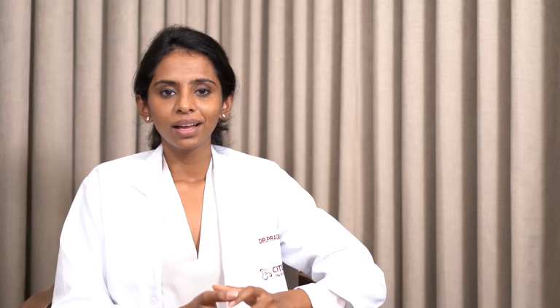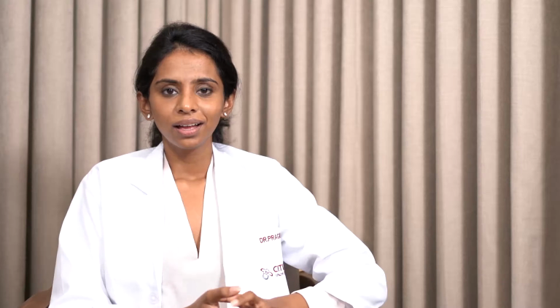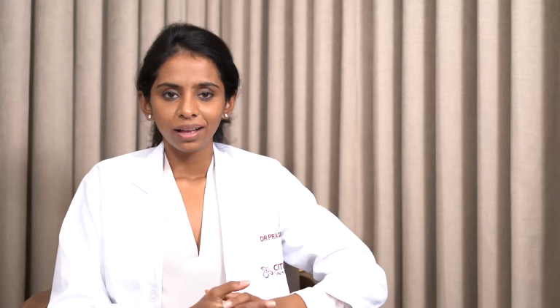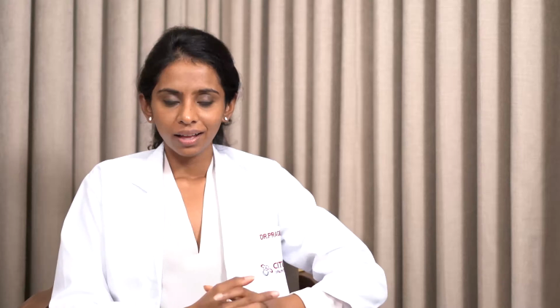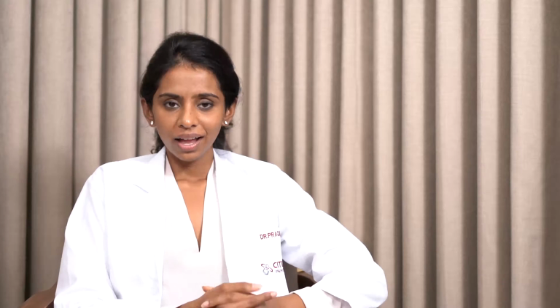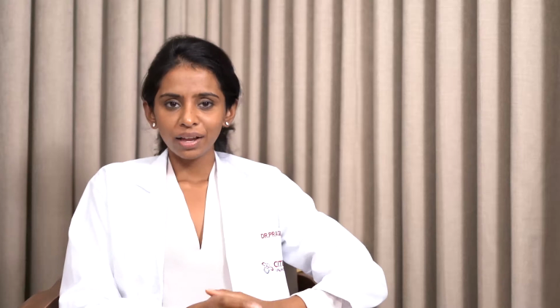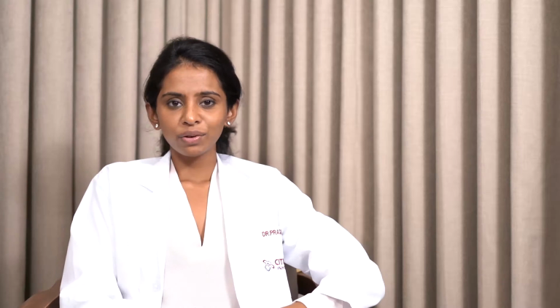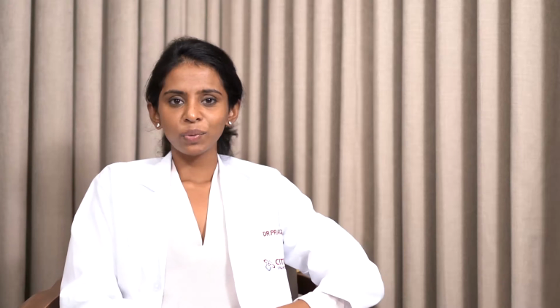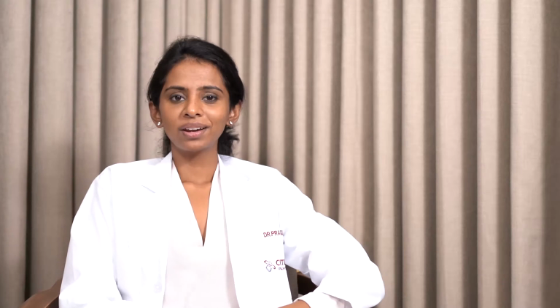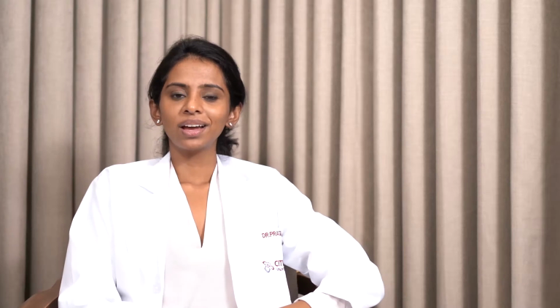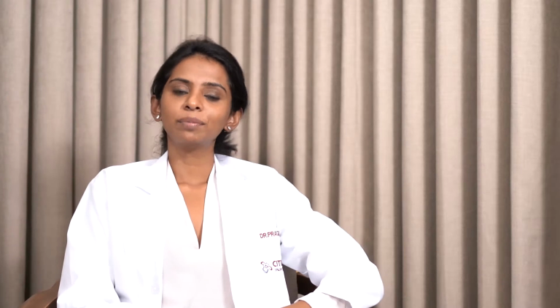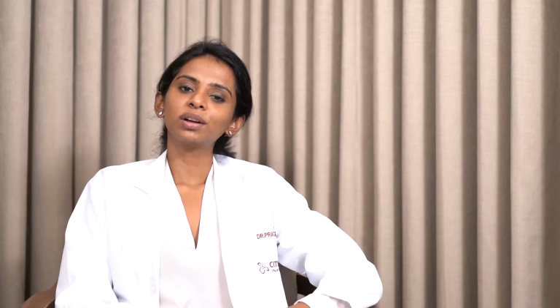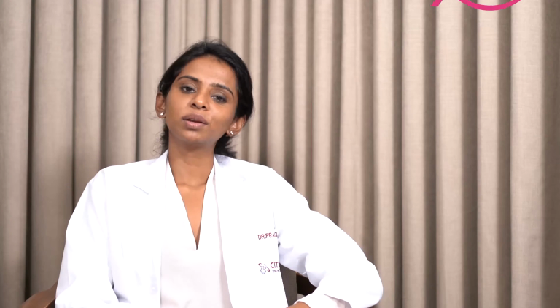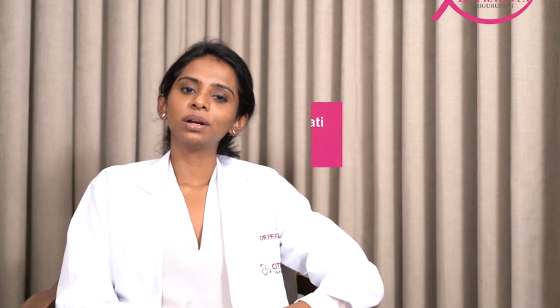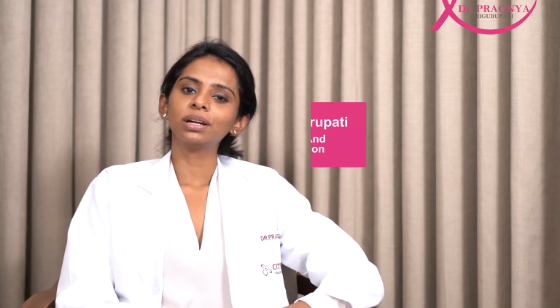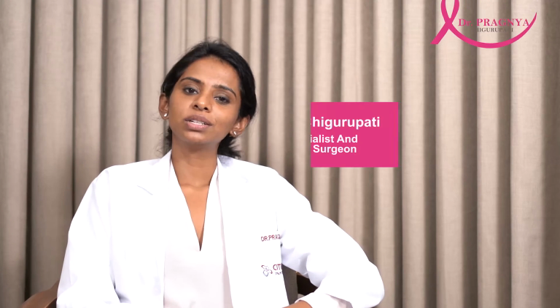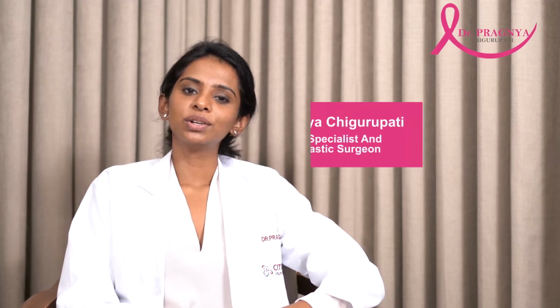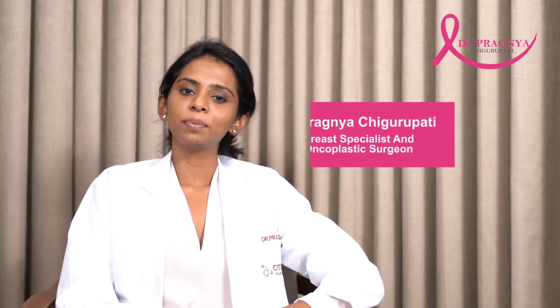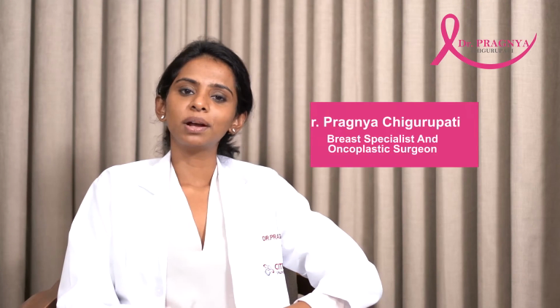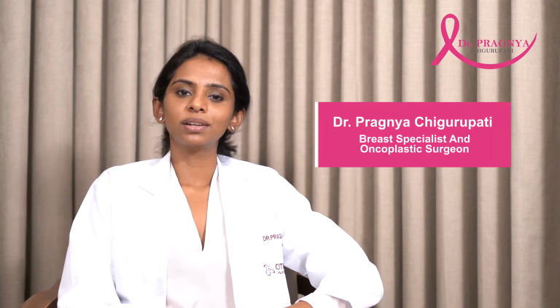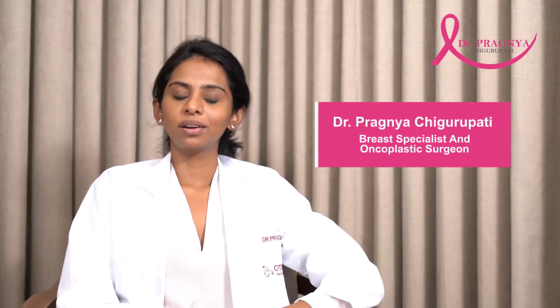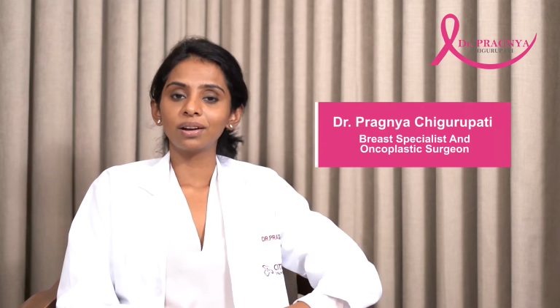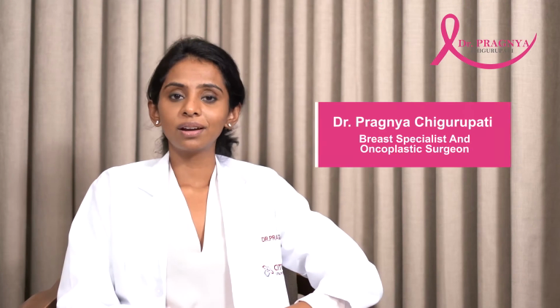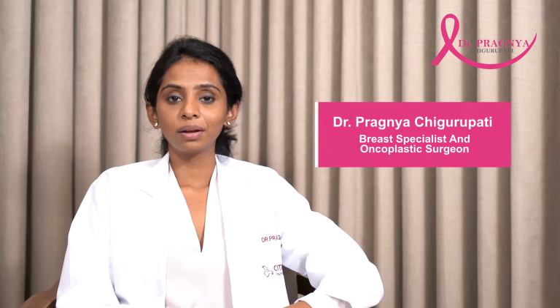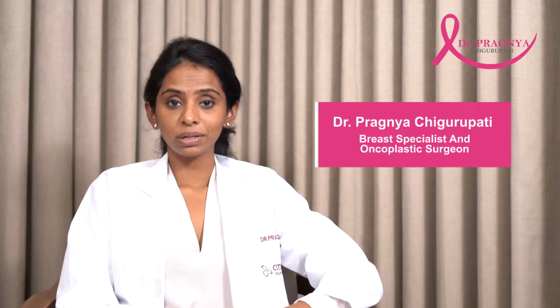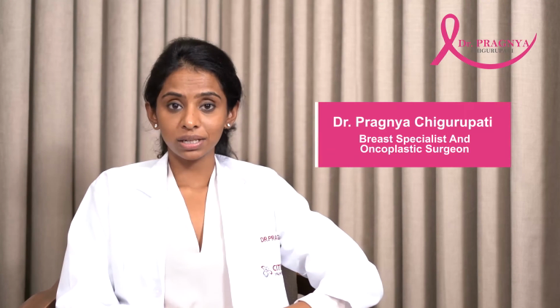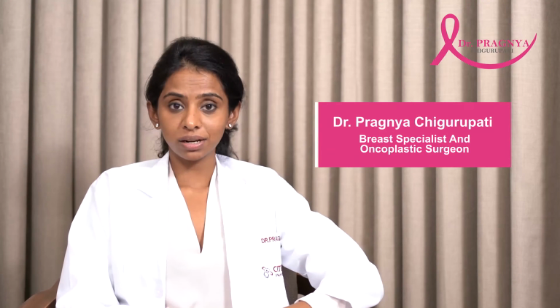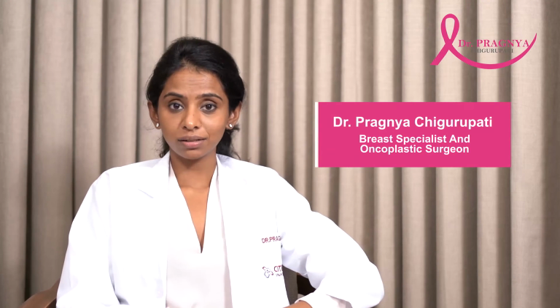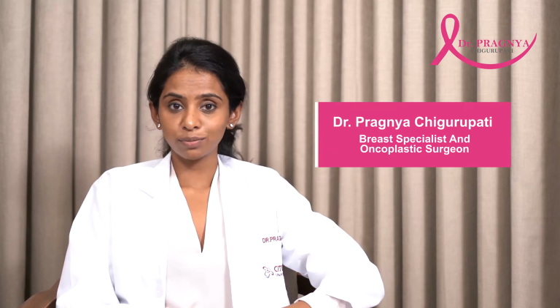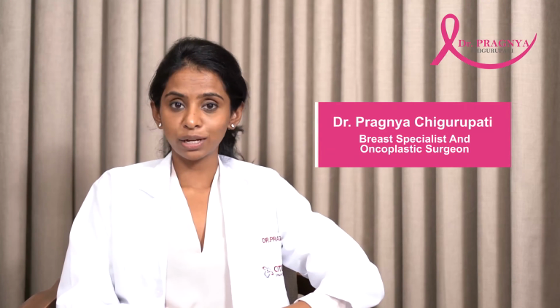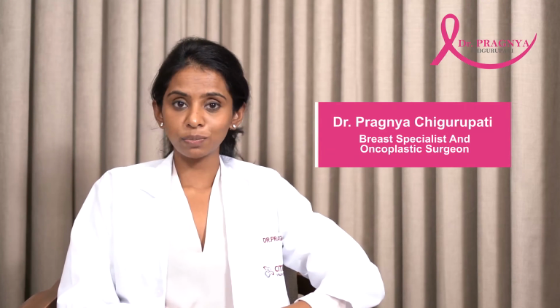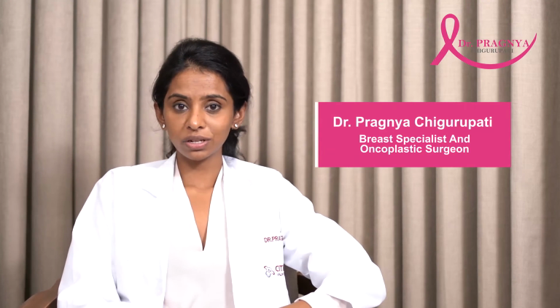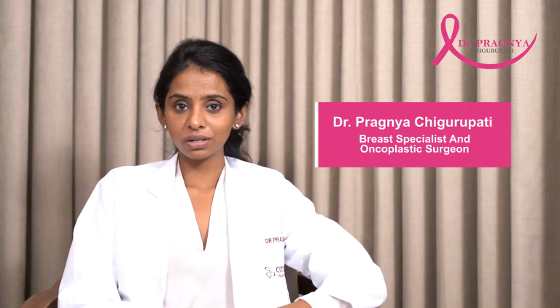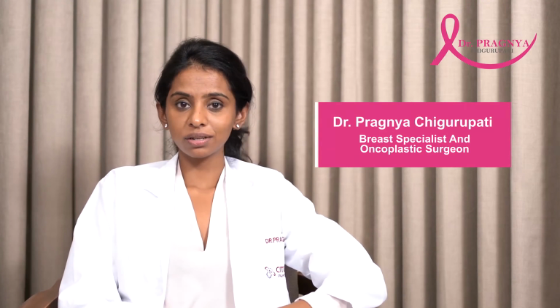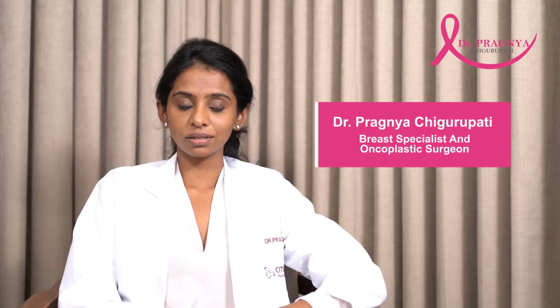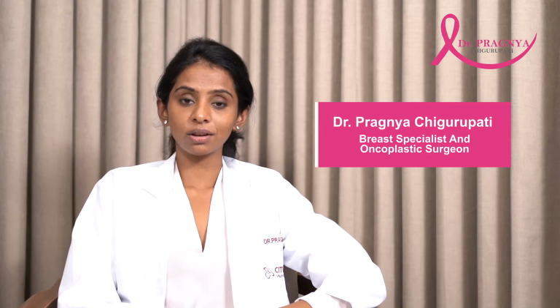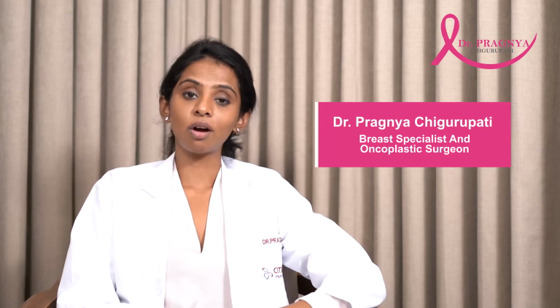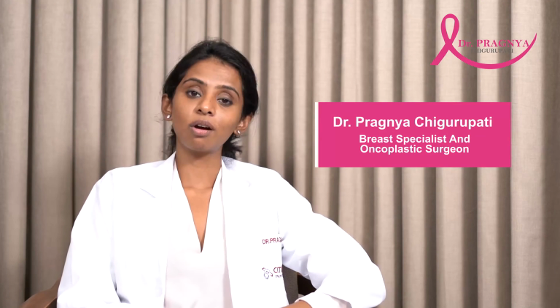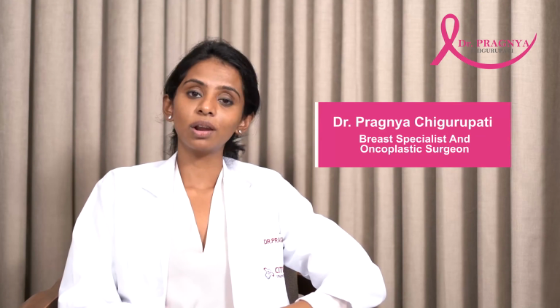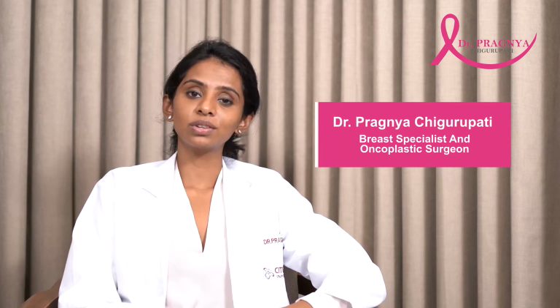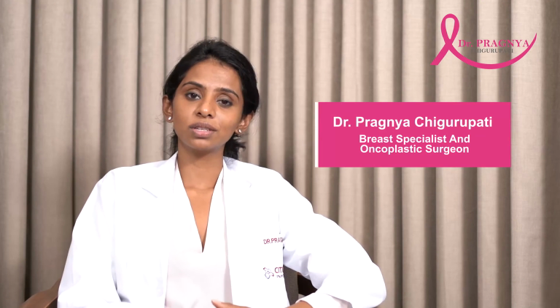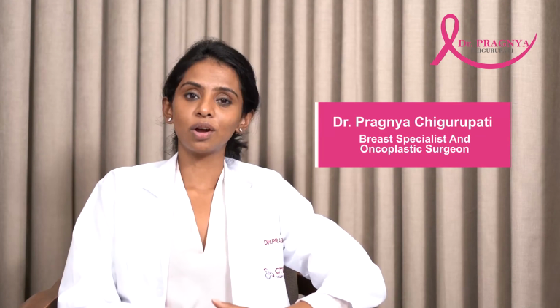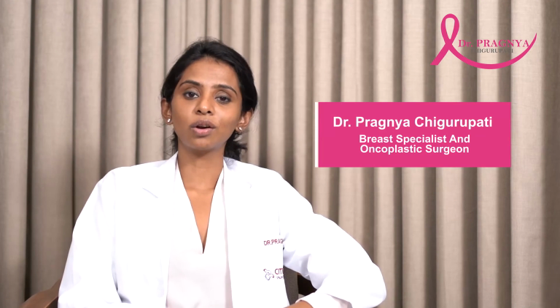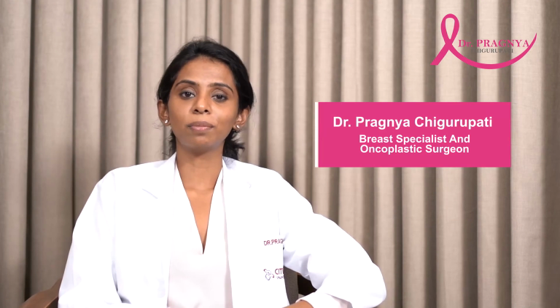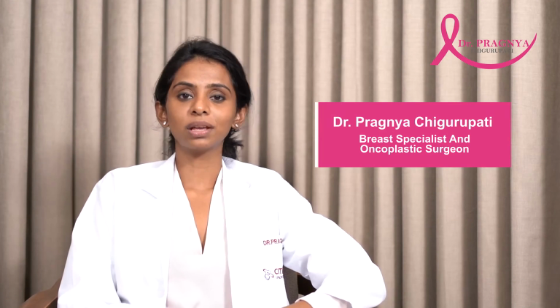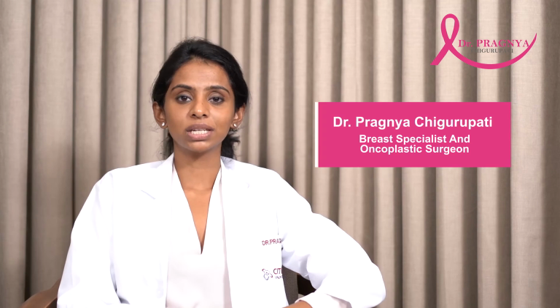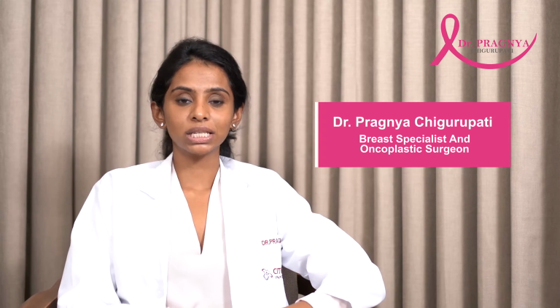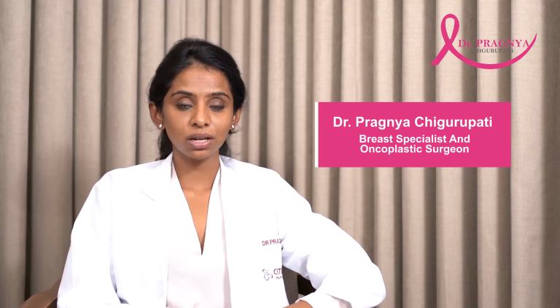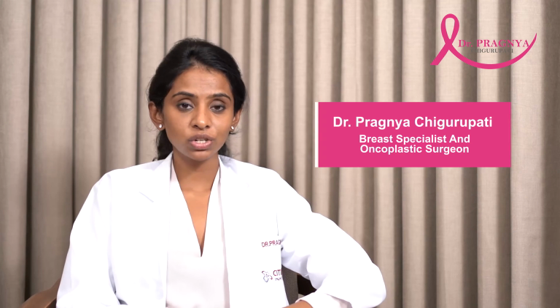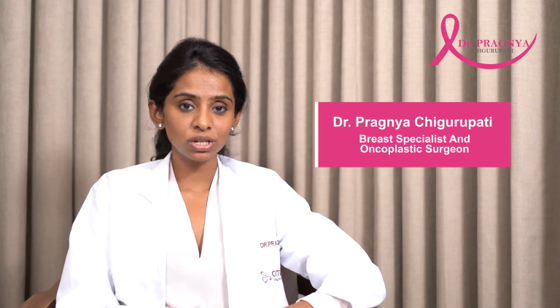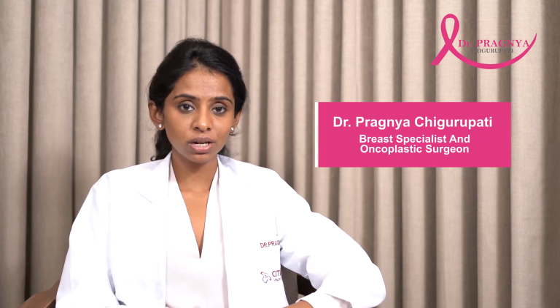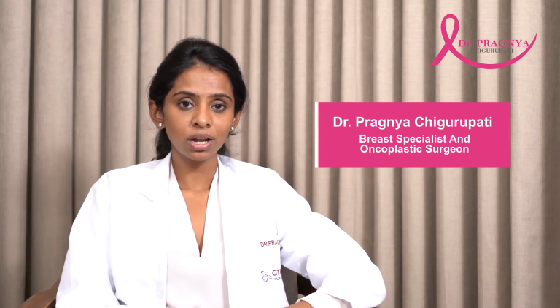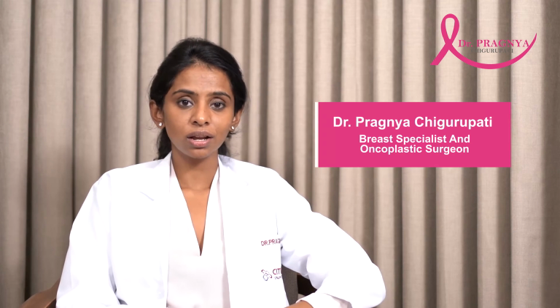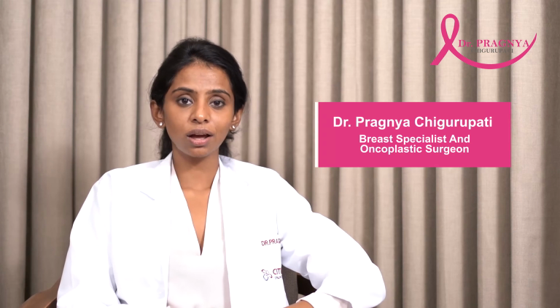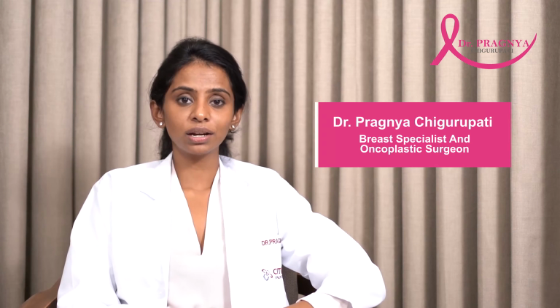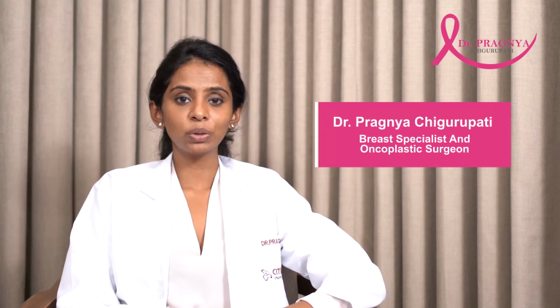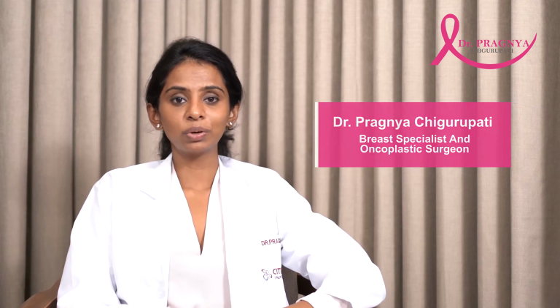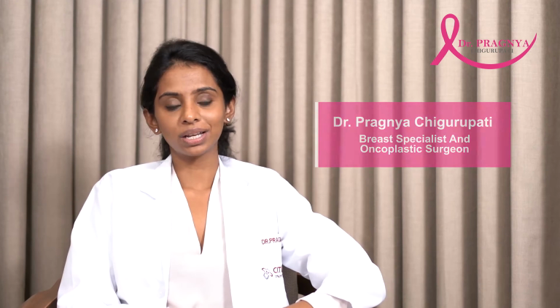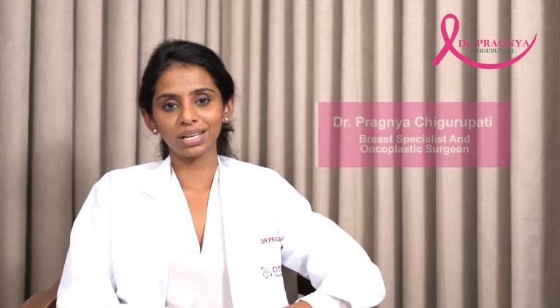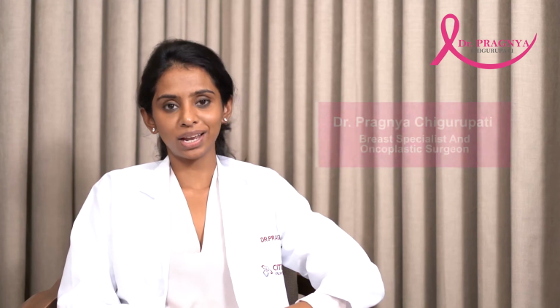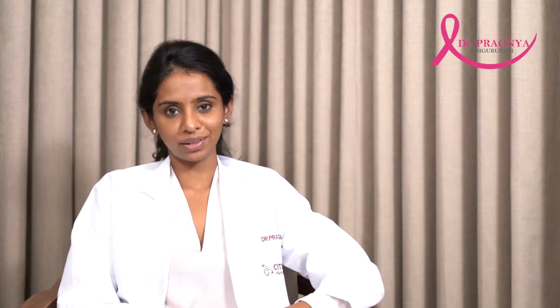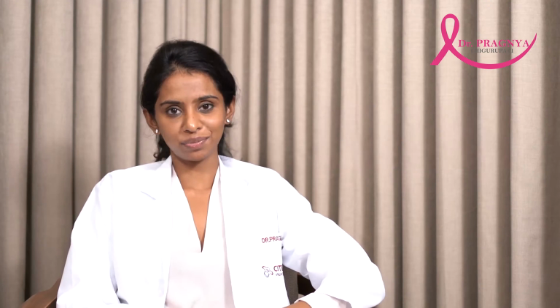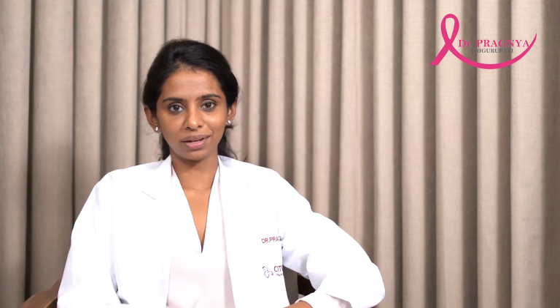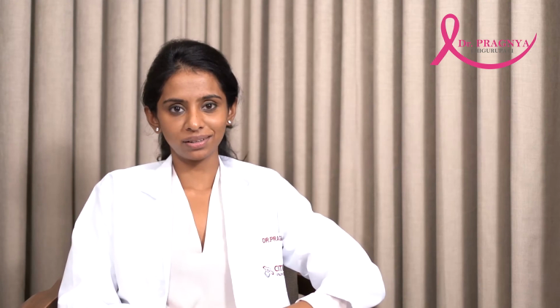Hi everyone, I'm Dr. Padma Chigarupati Noora. I'm a Consultant Breast Specialist and Oncologist and Oncoplastic Surgeon currently working in Hyderabad.